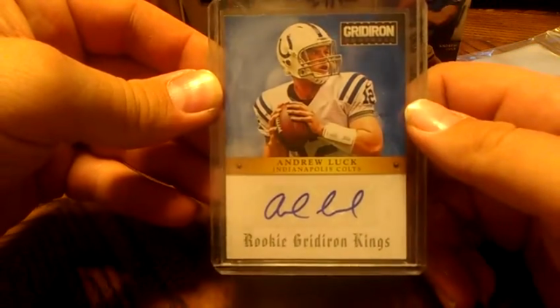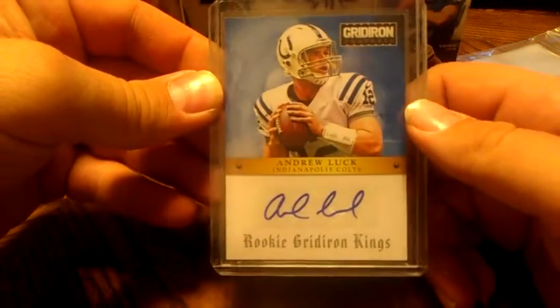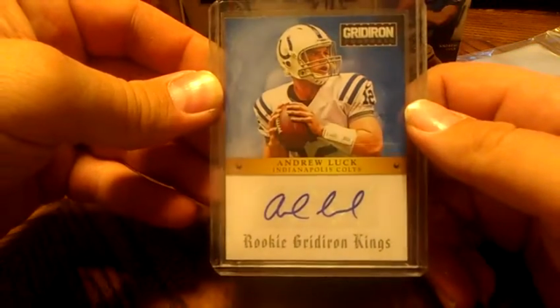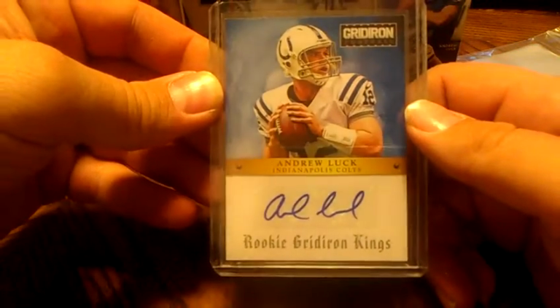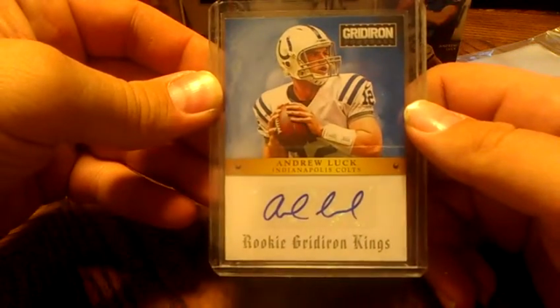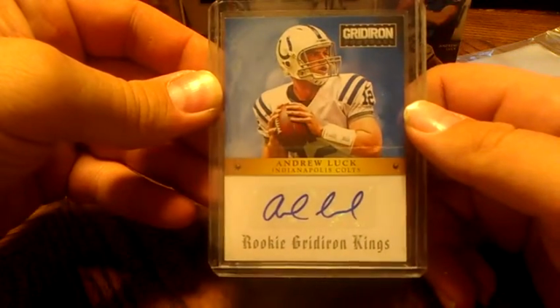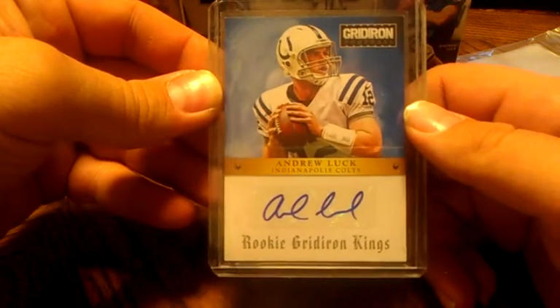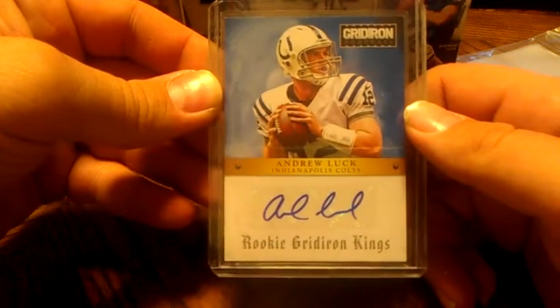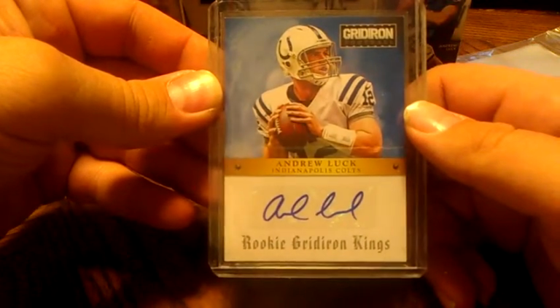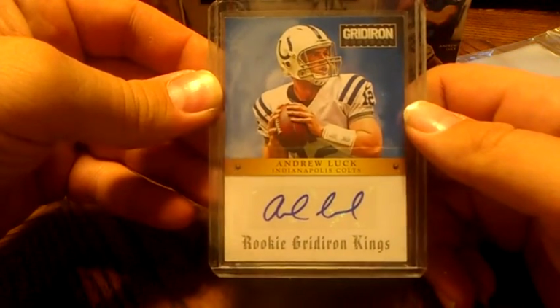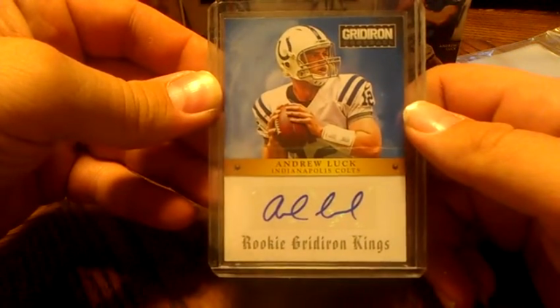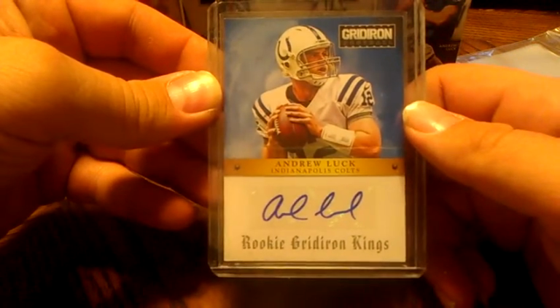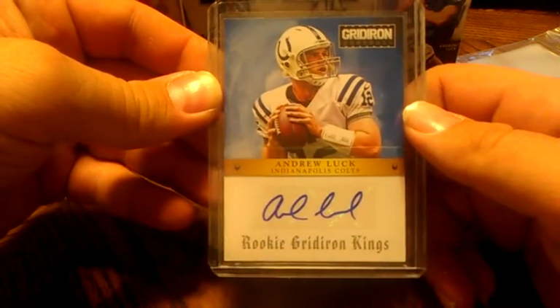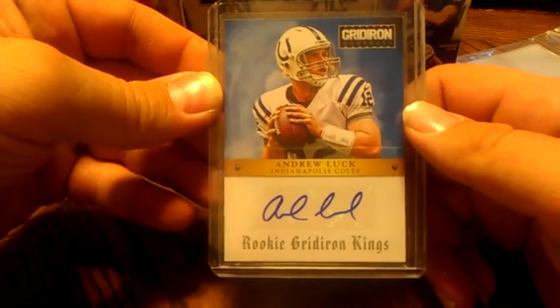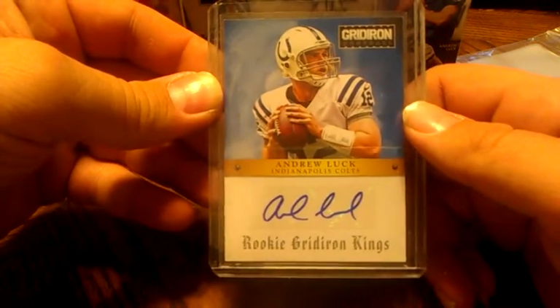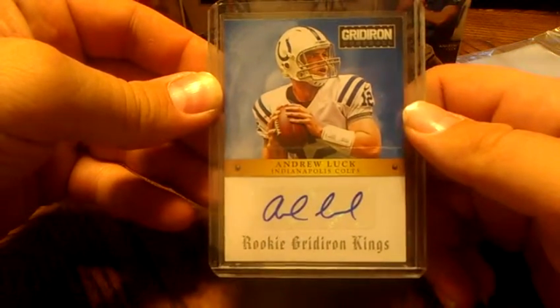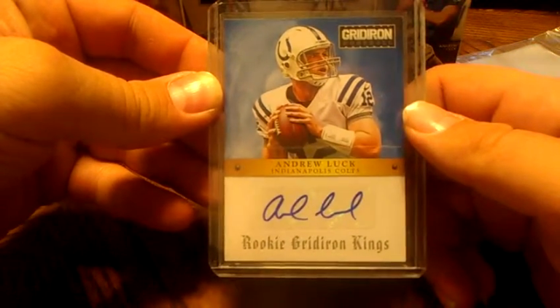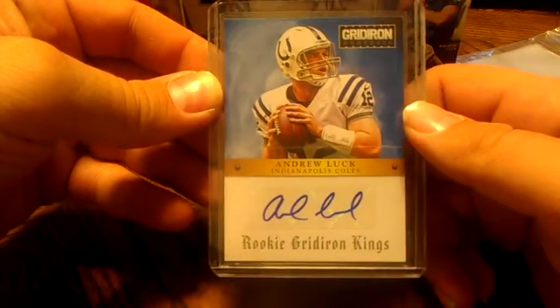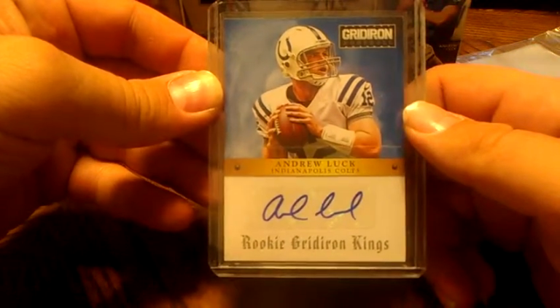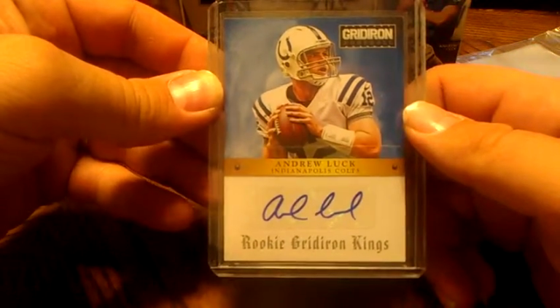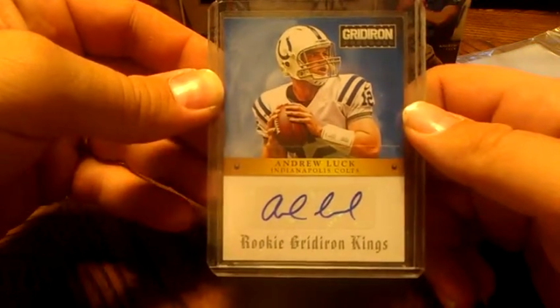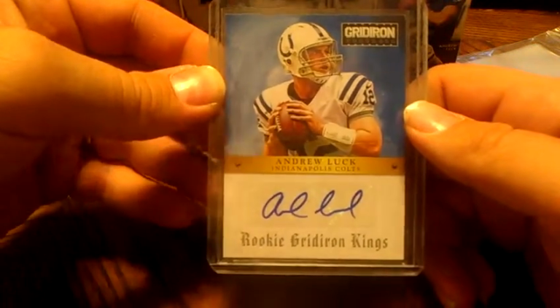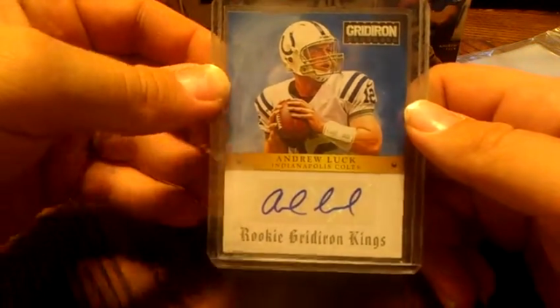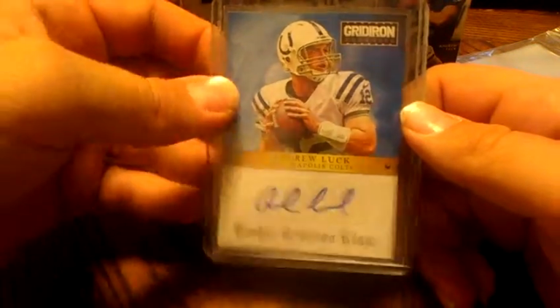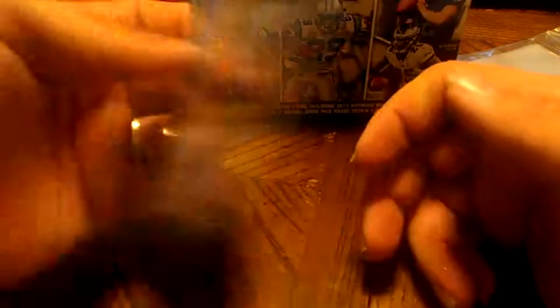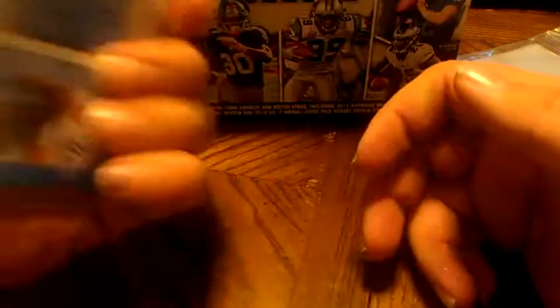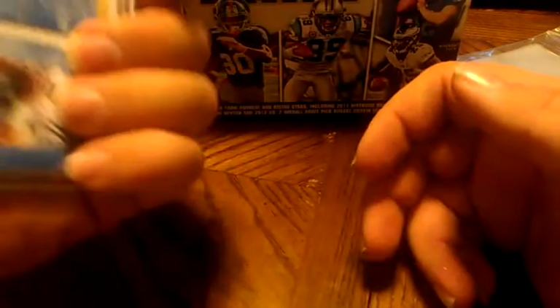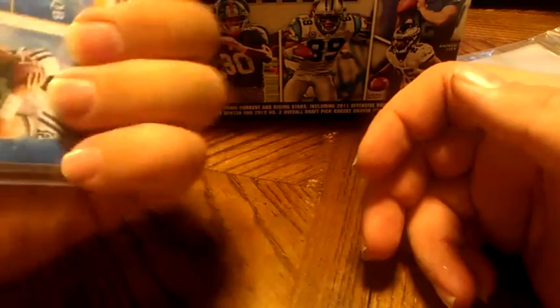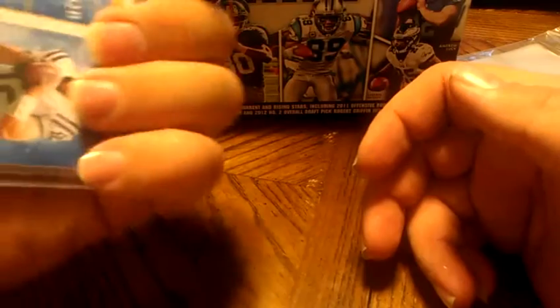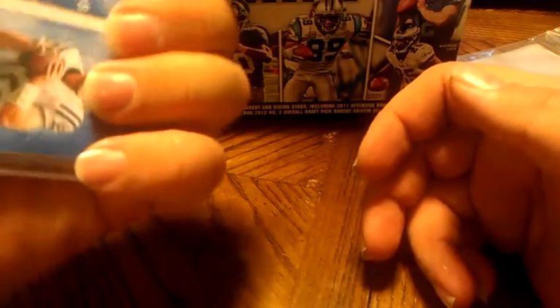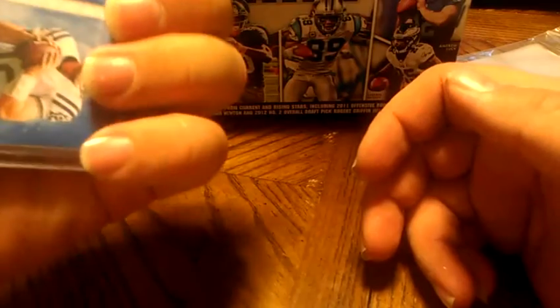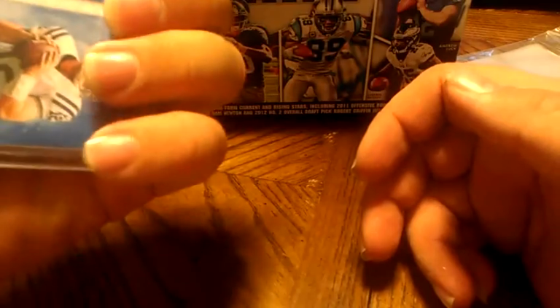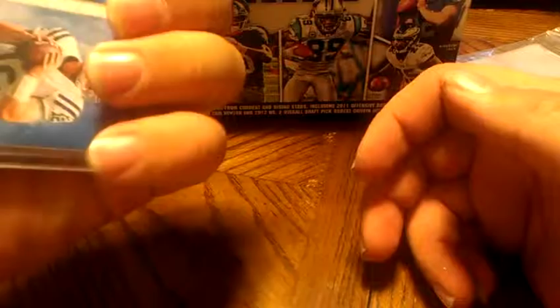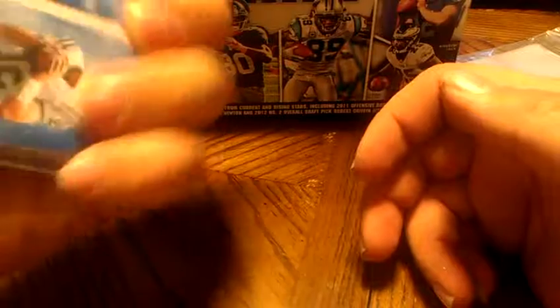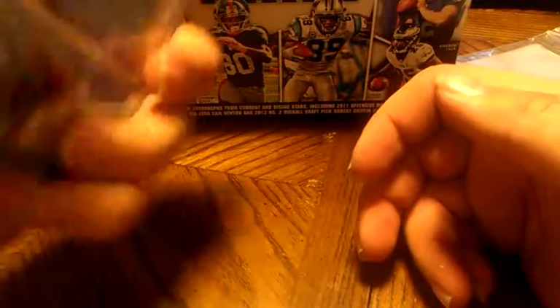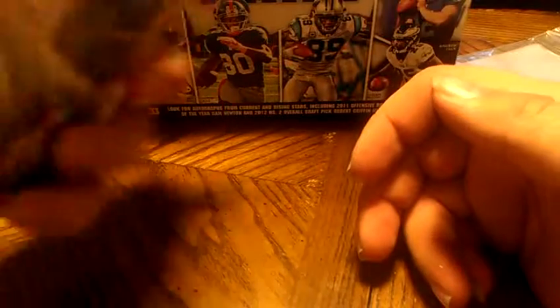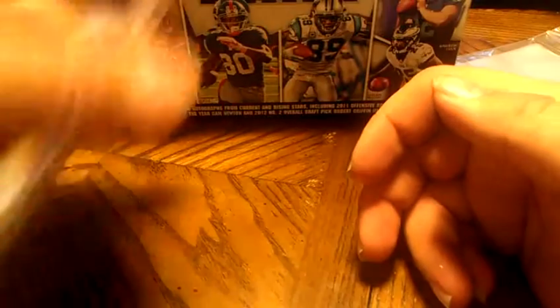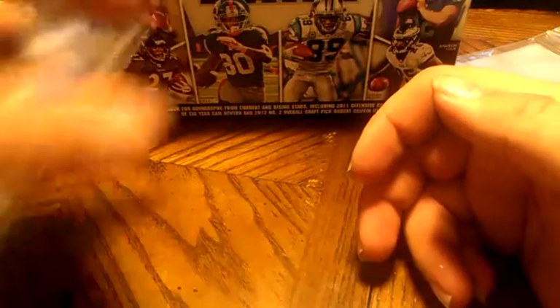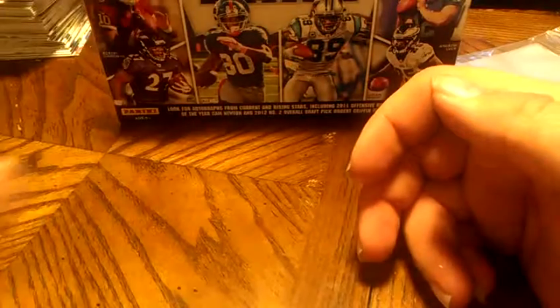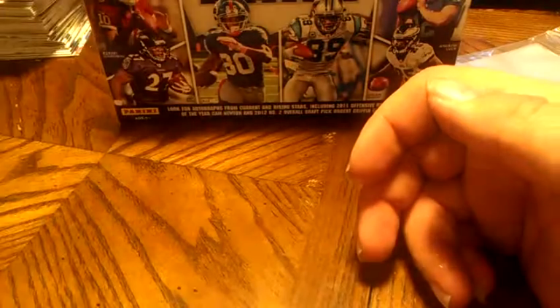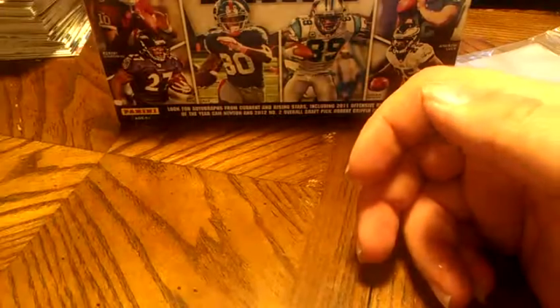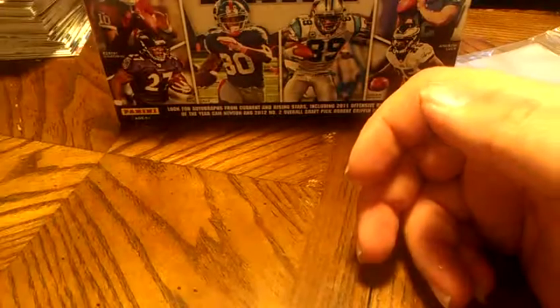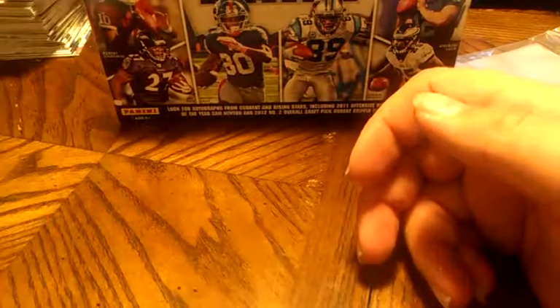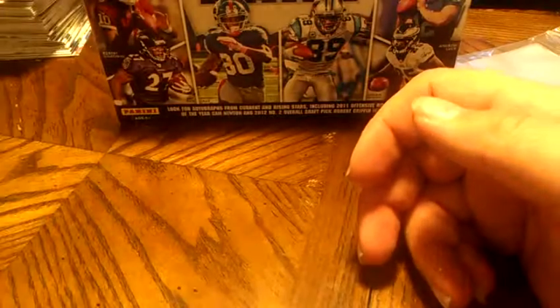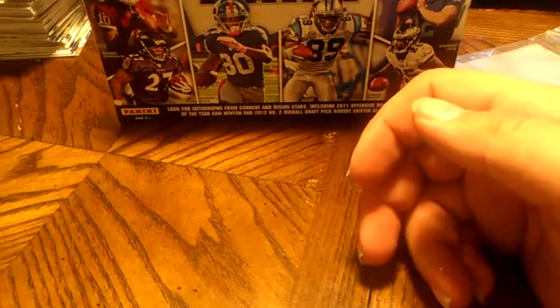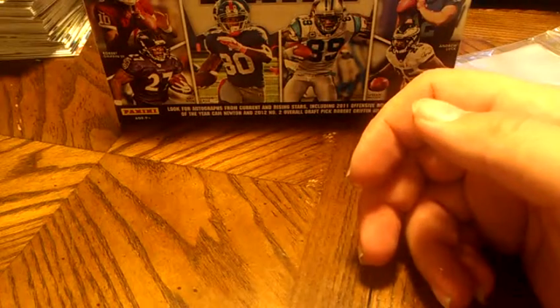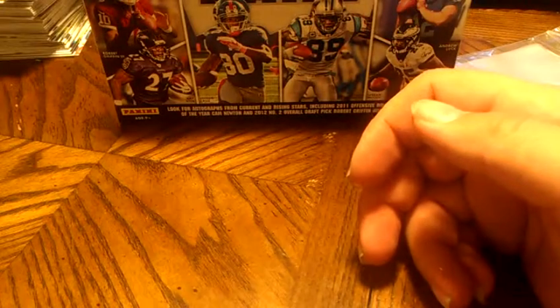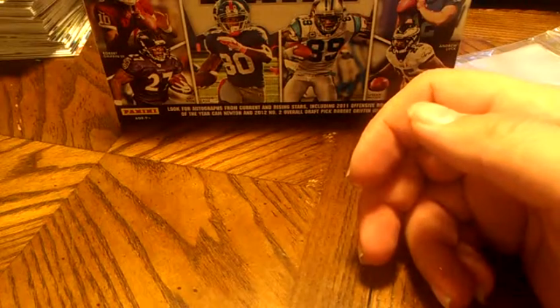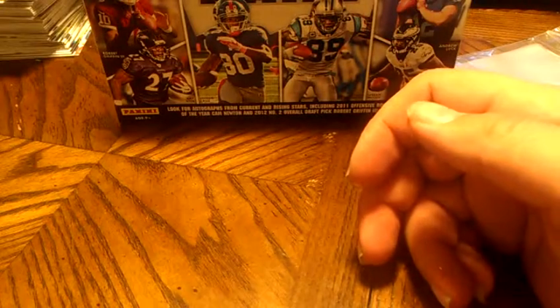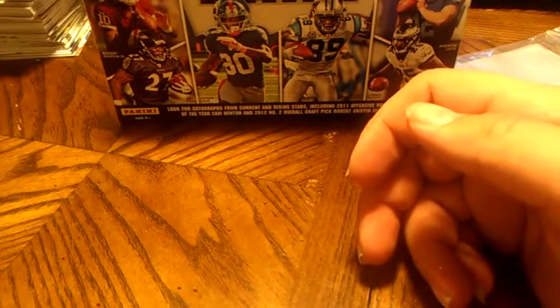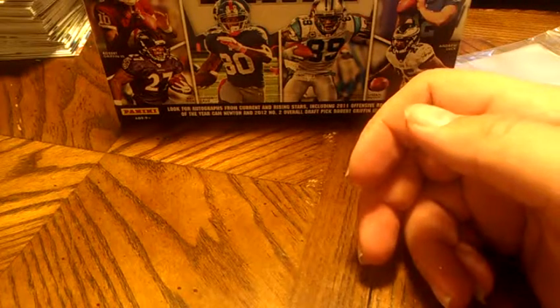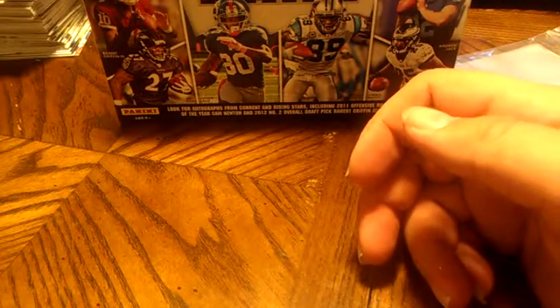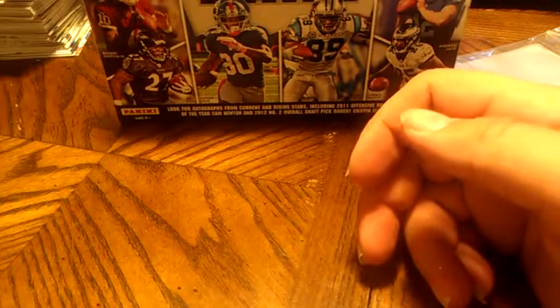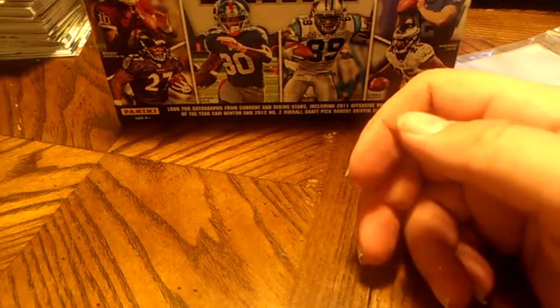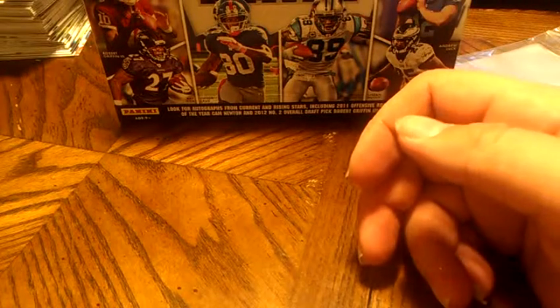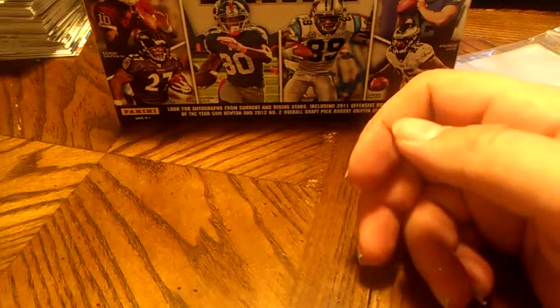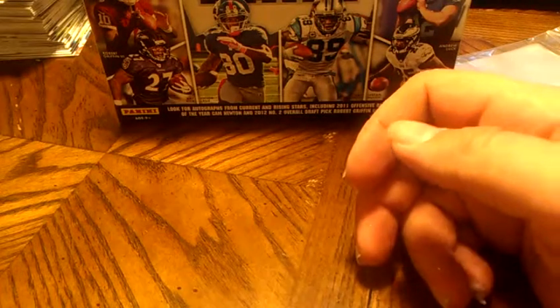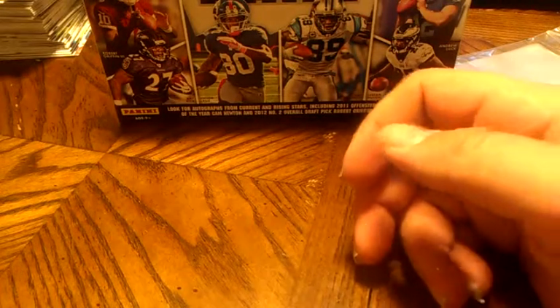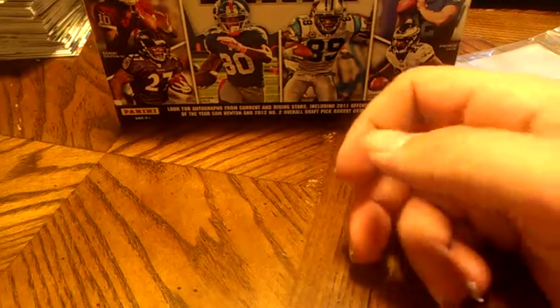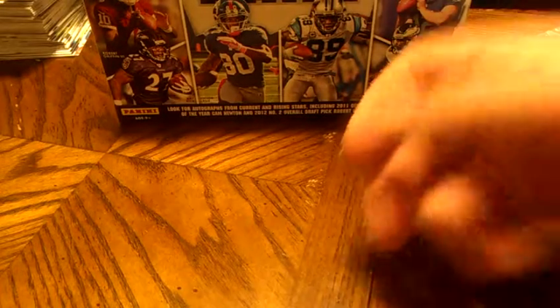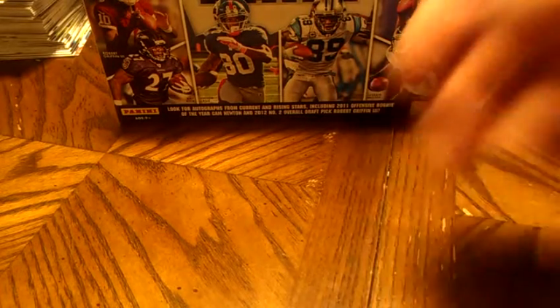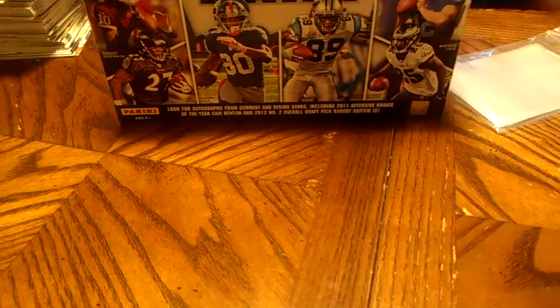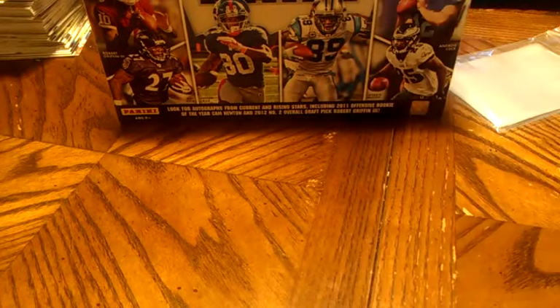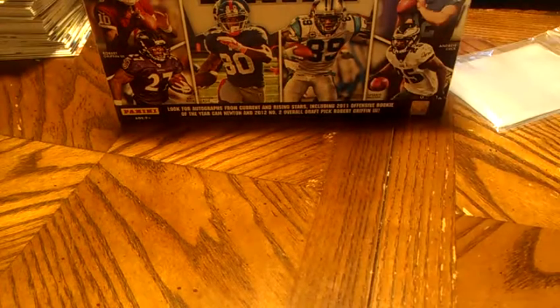So thank you guys for watching, thanks for joining, and I'll see you at the next case break. Thank you.